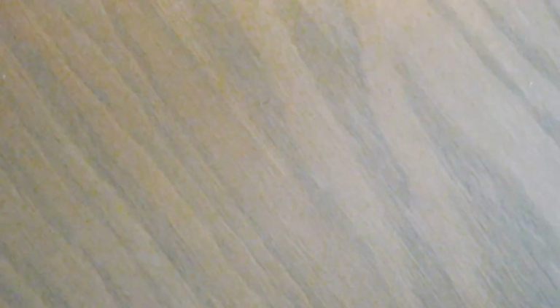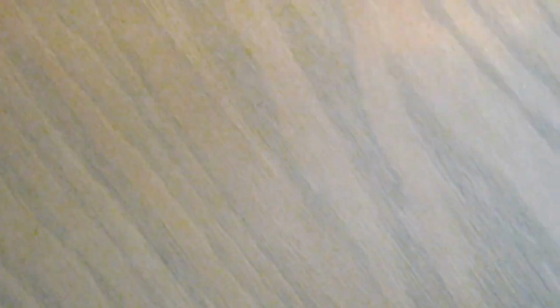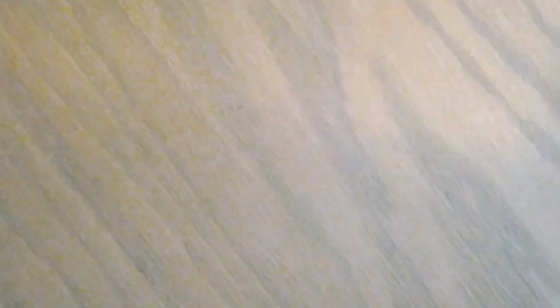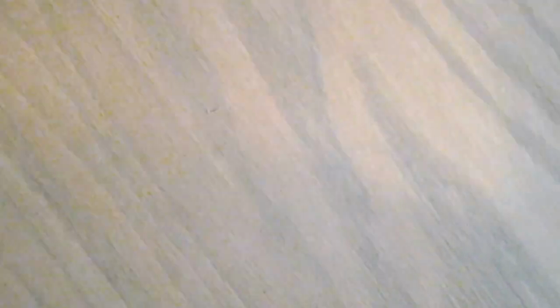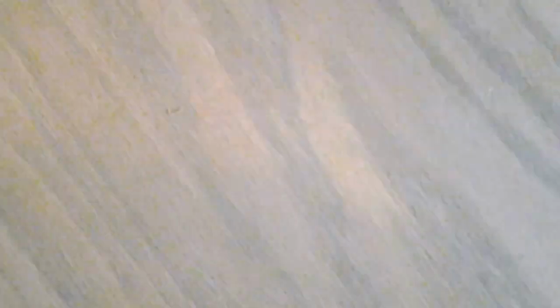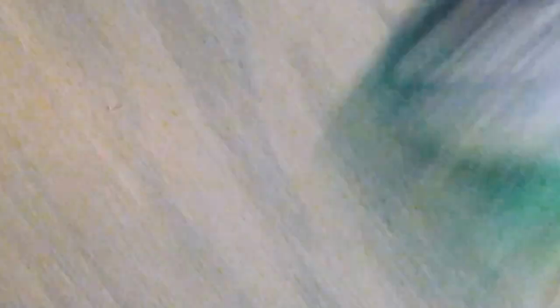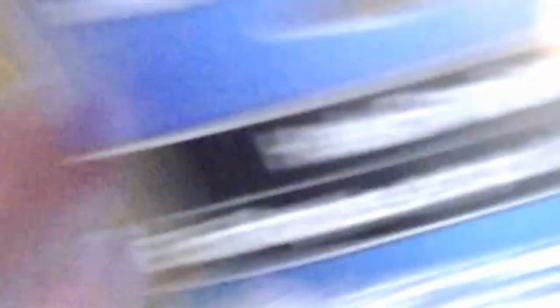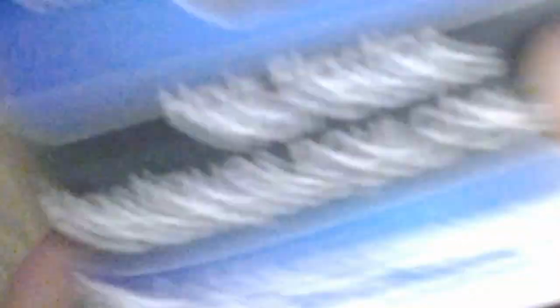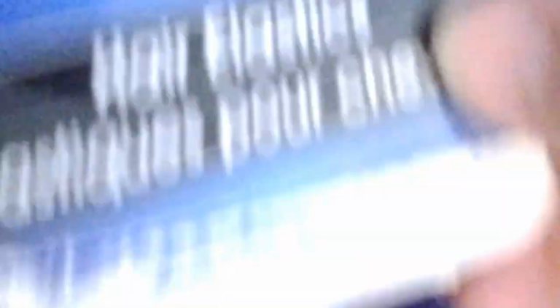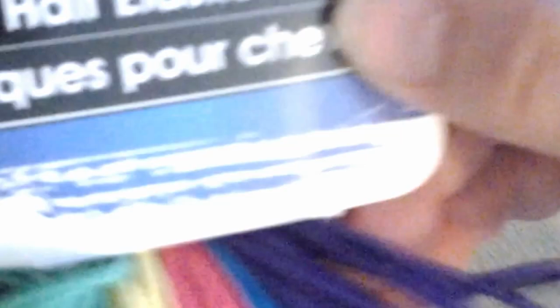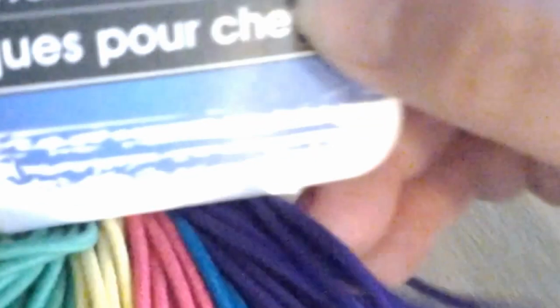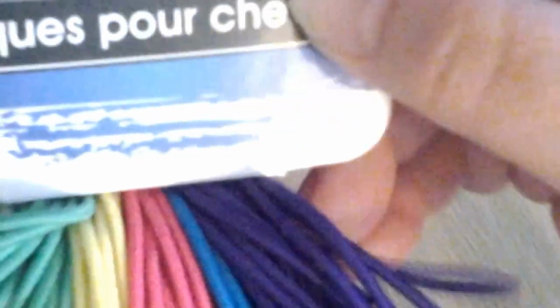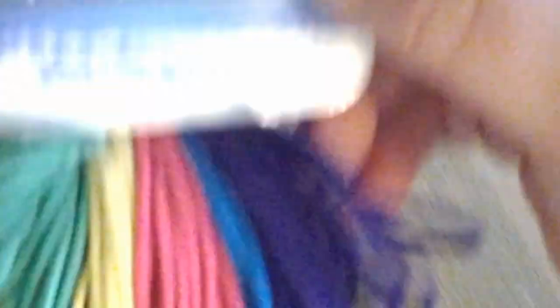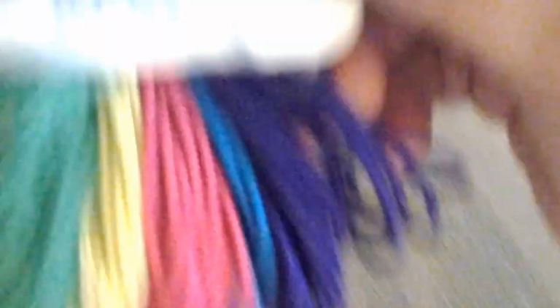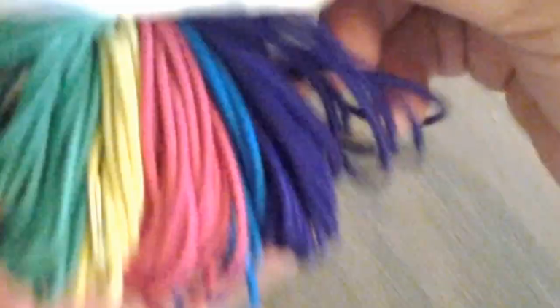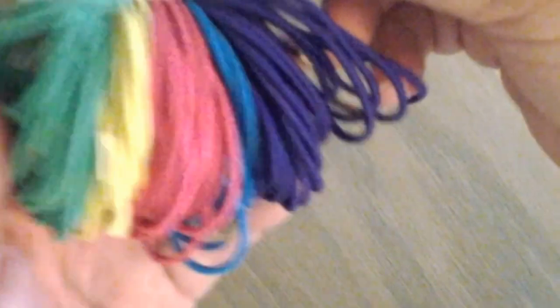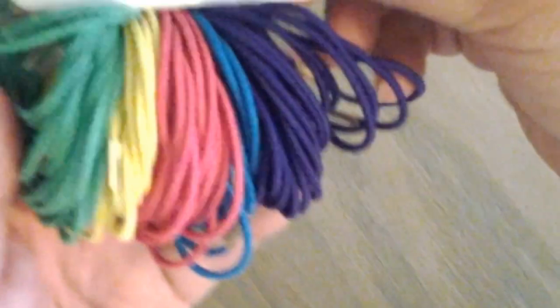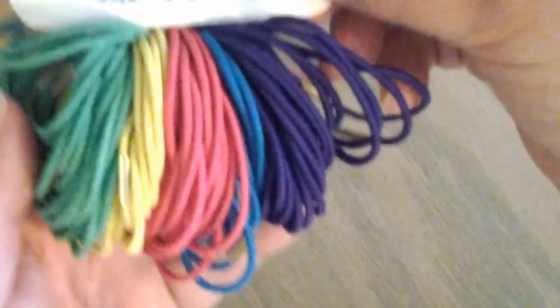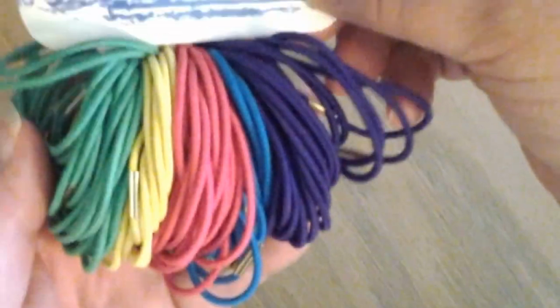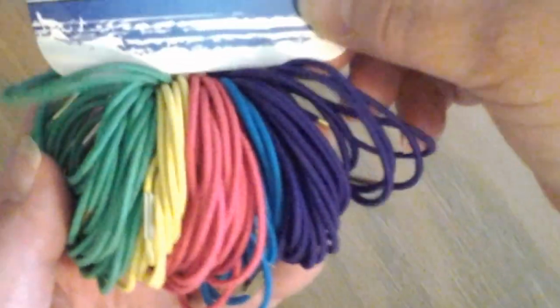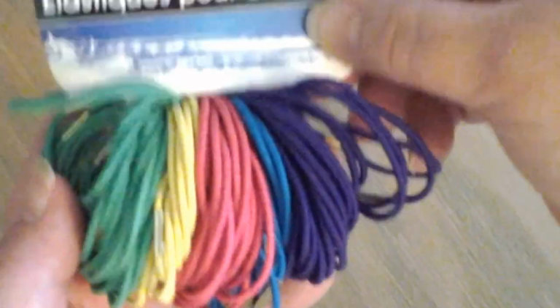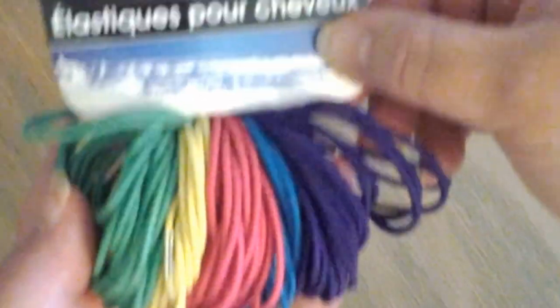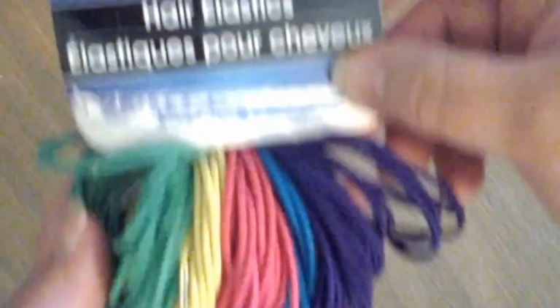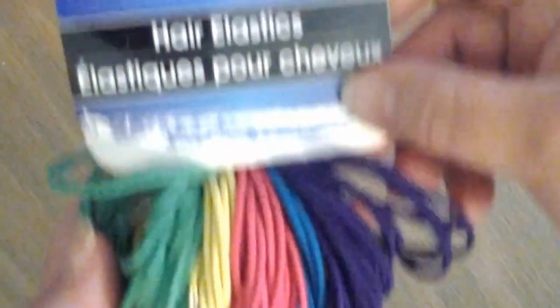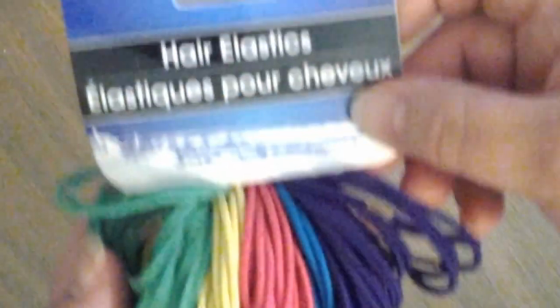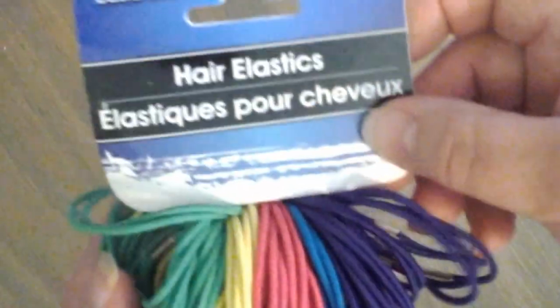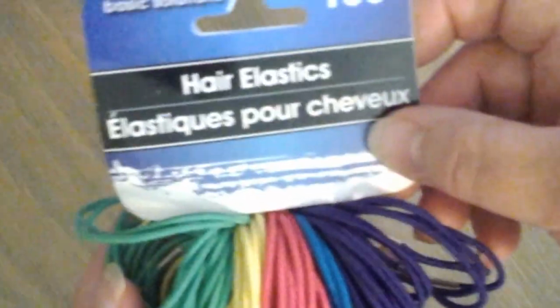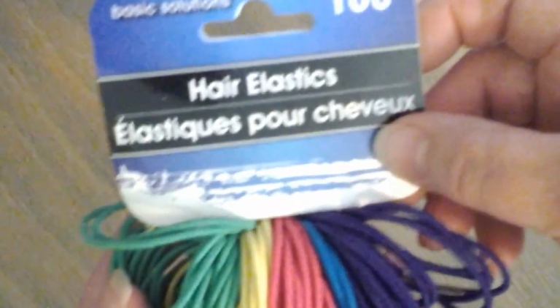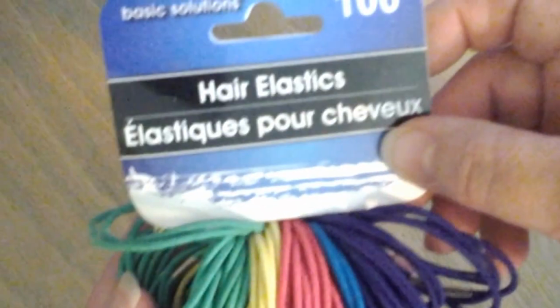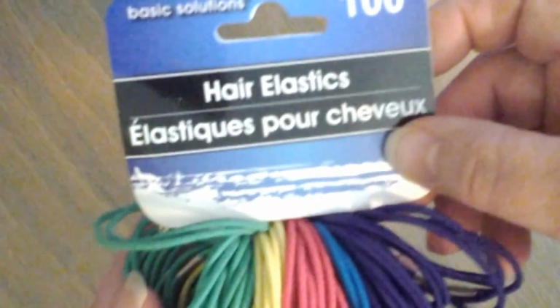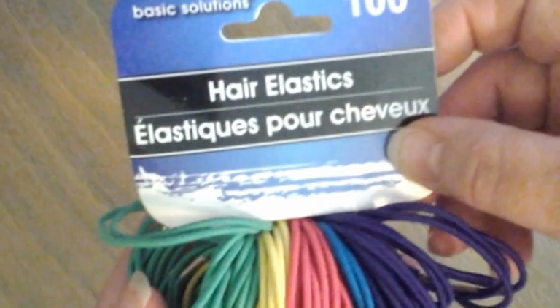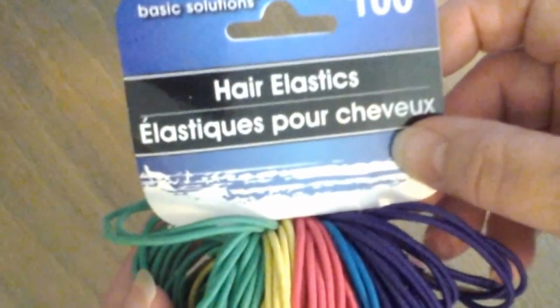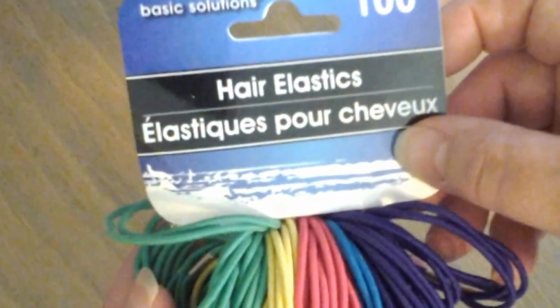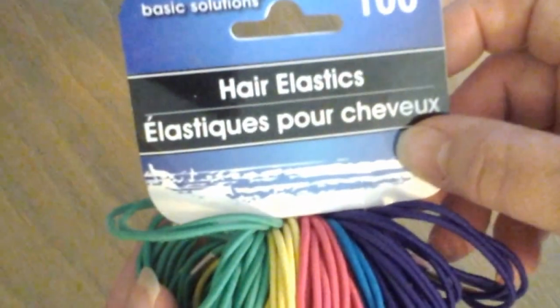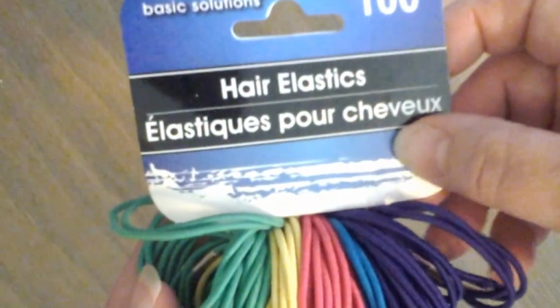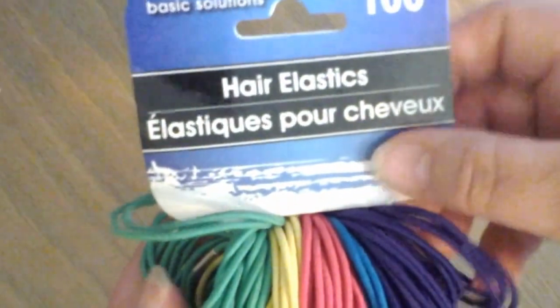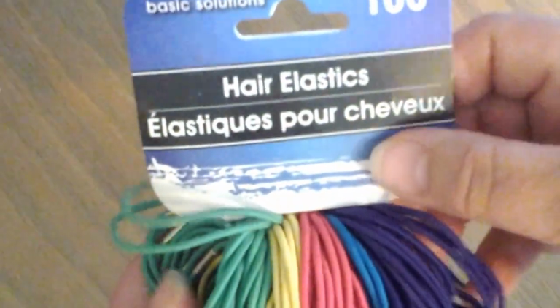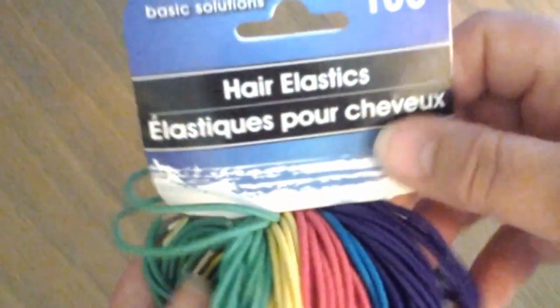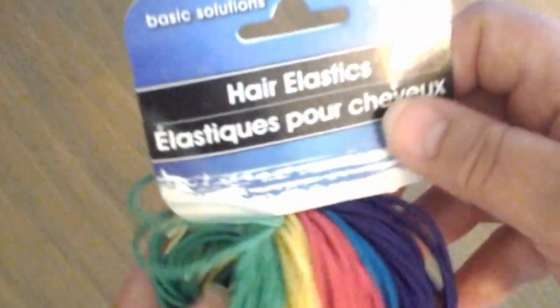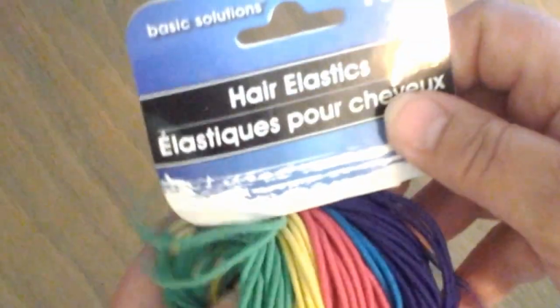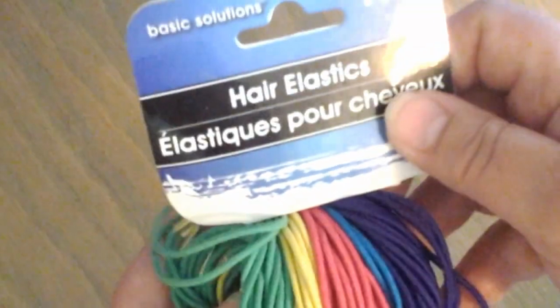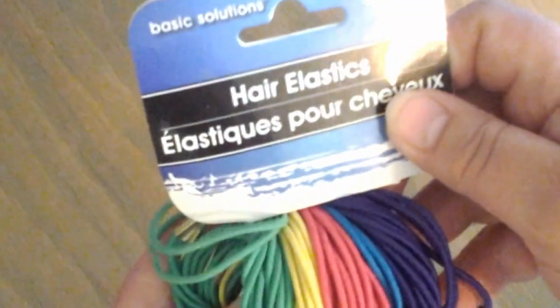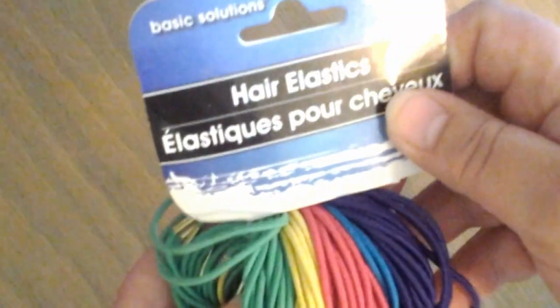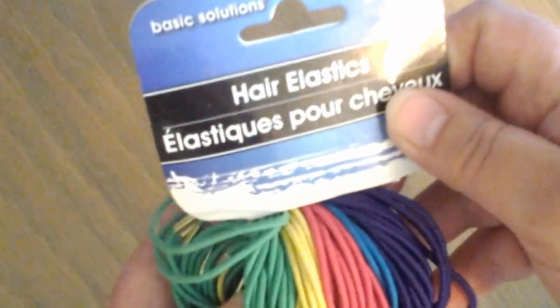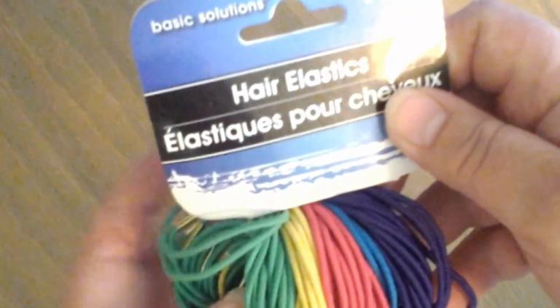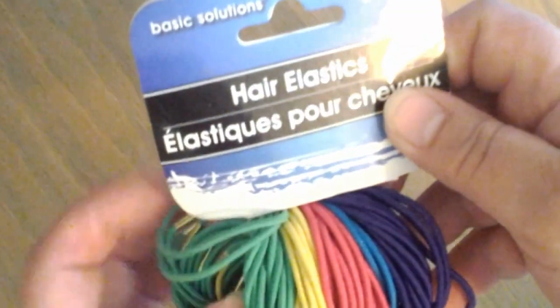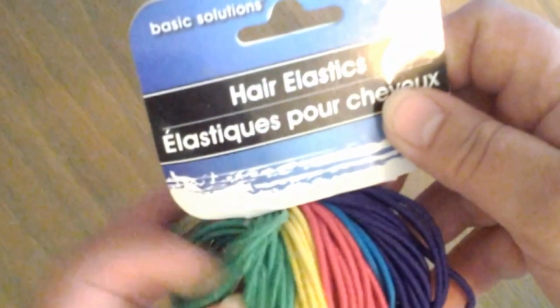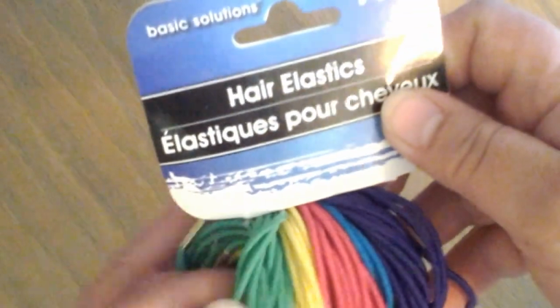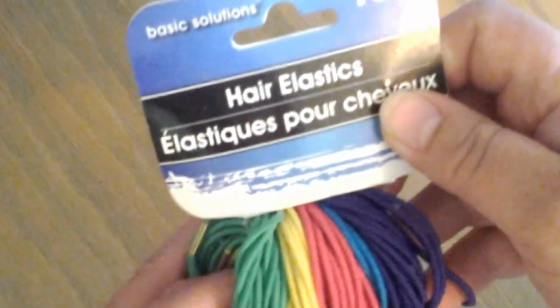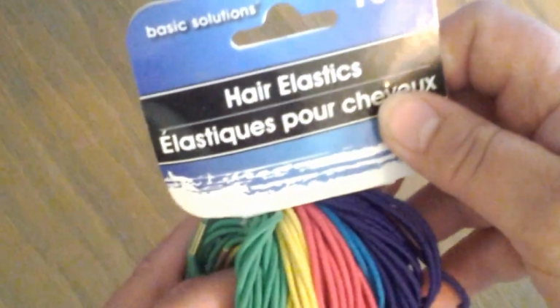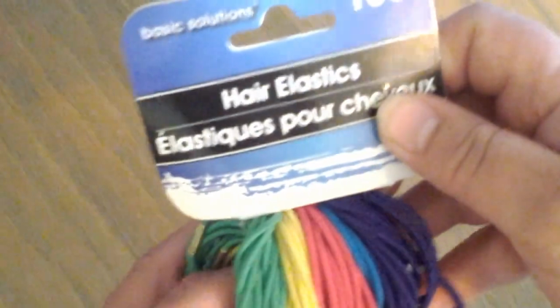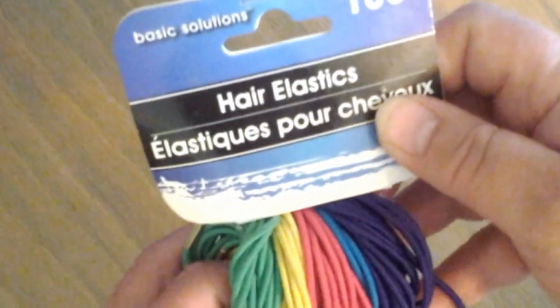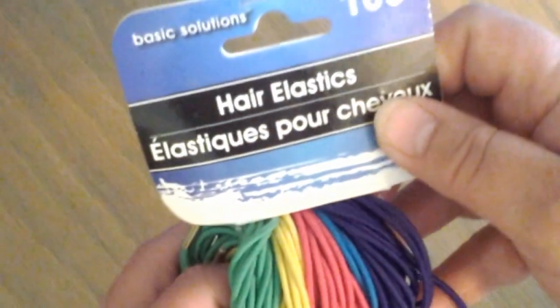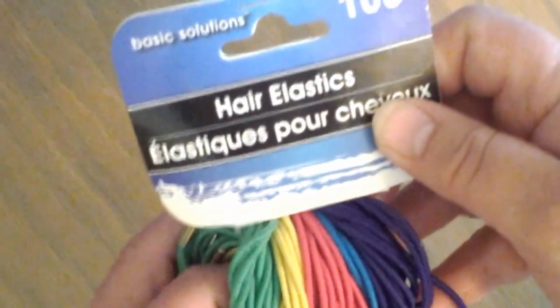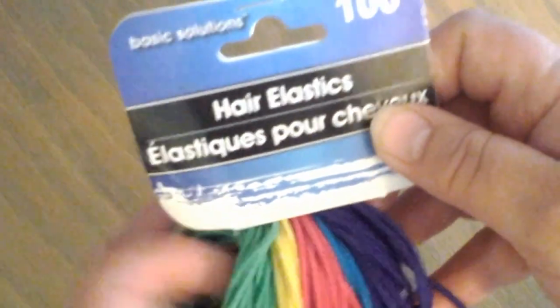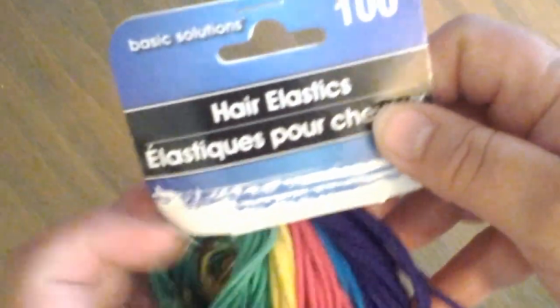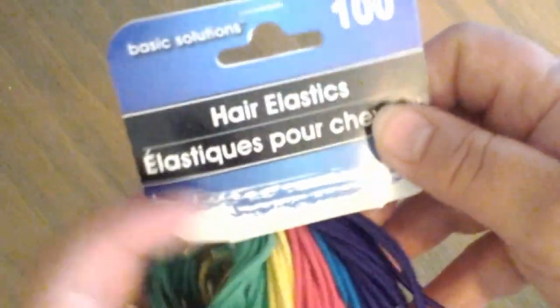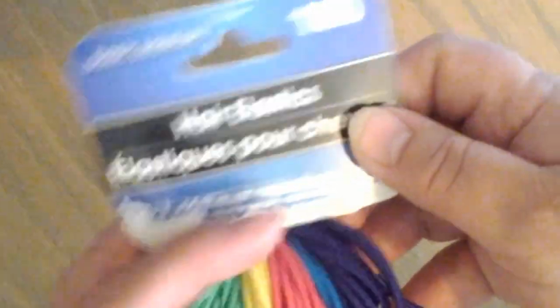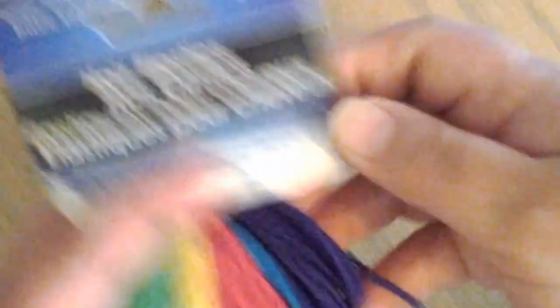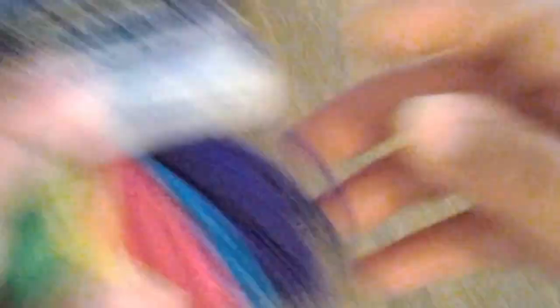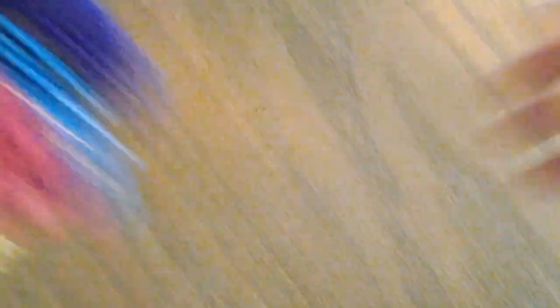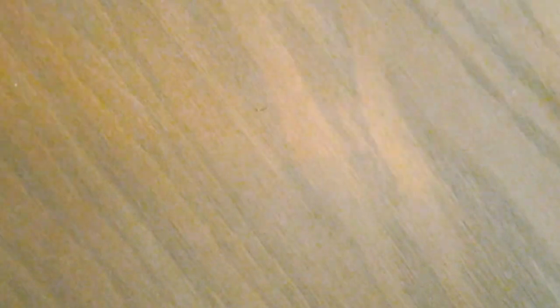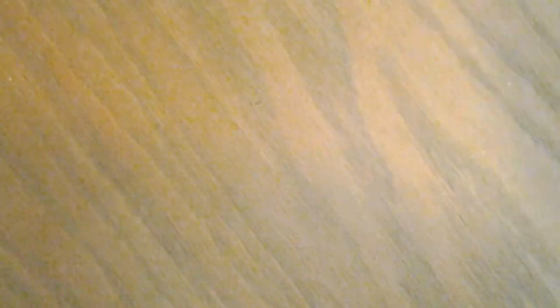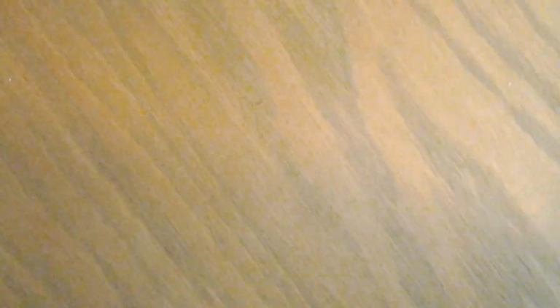I bought some hair elastics, because I am constantly losing mine. So I got those.